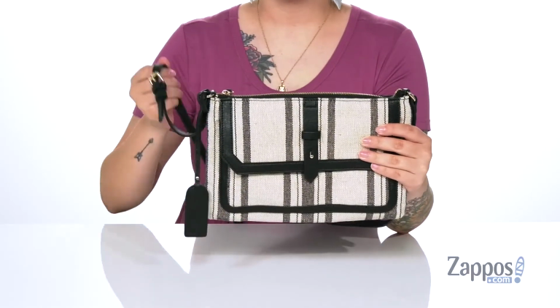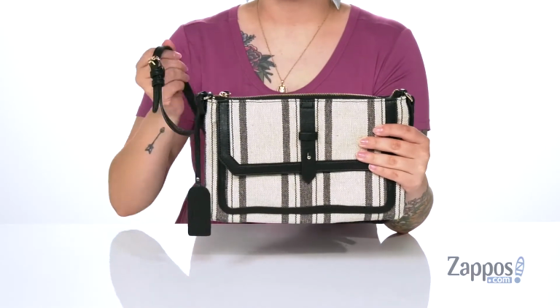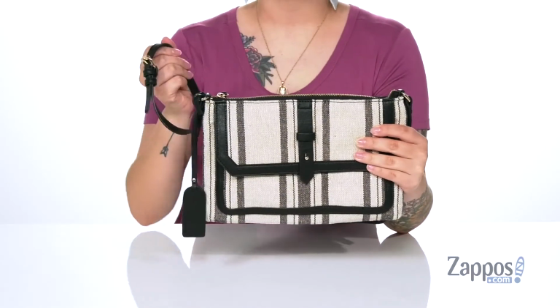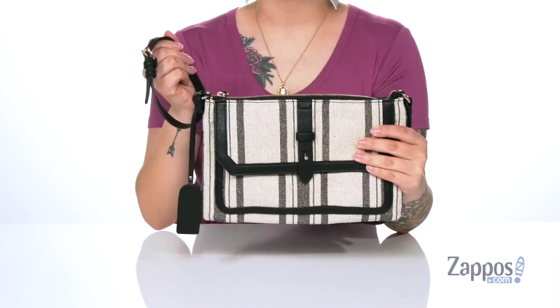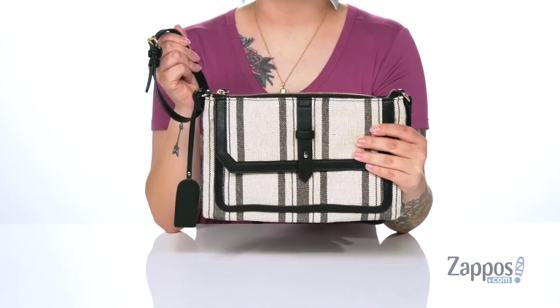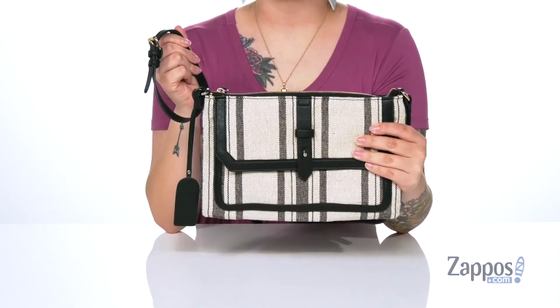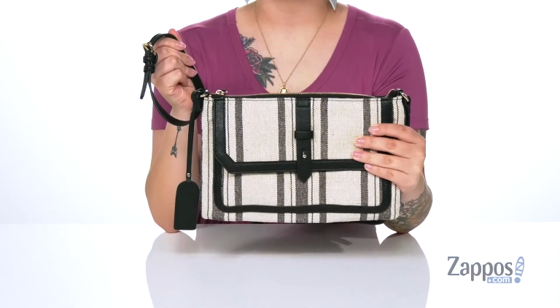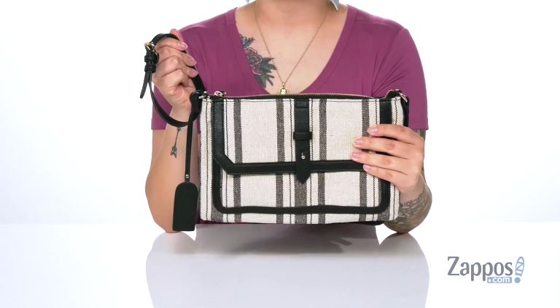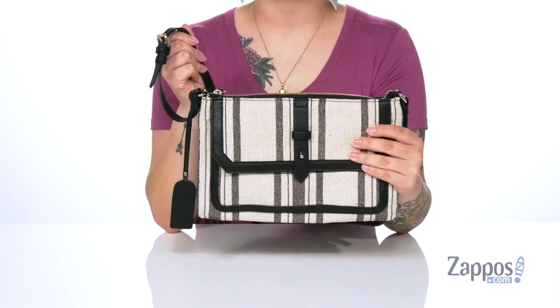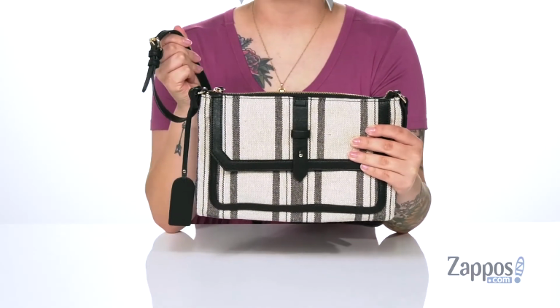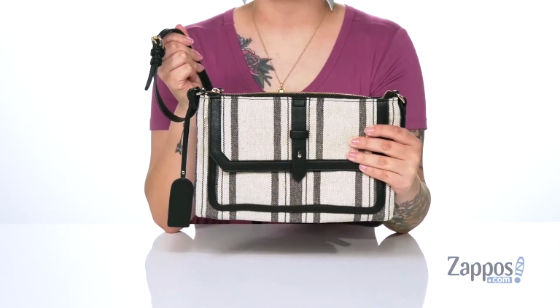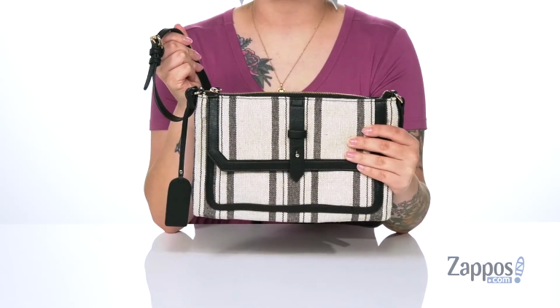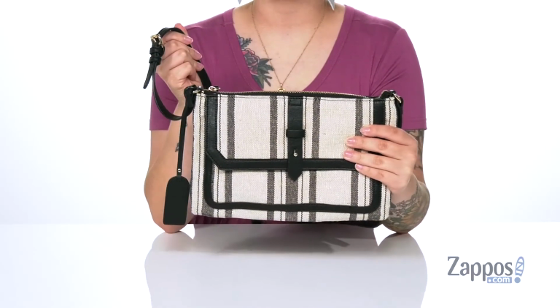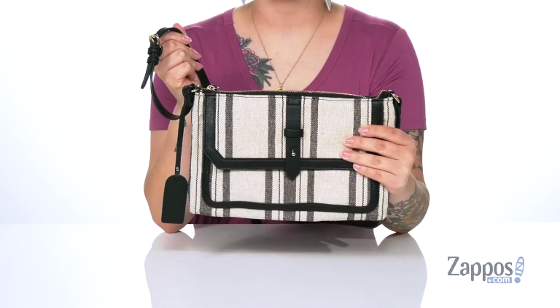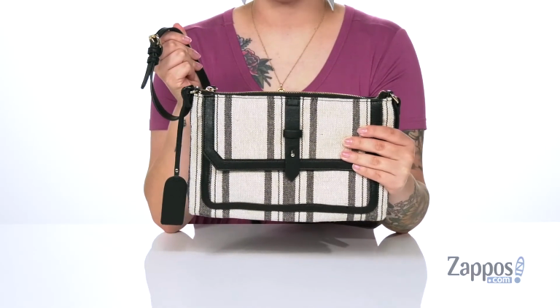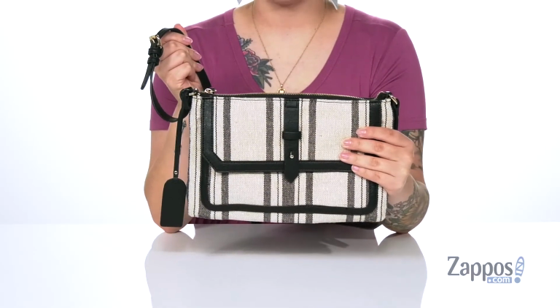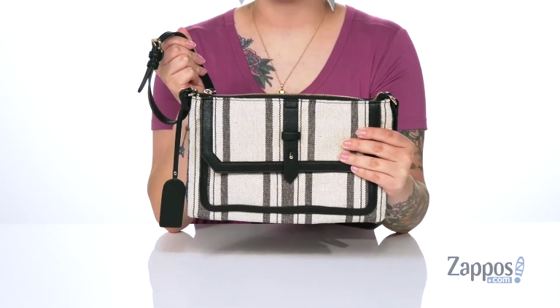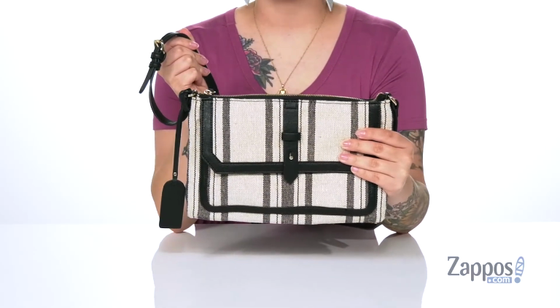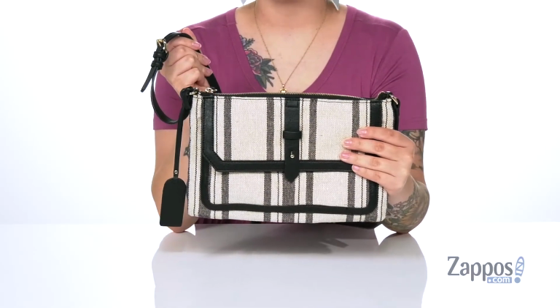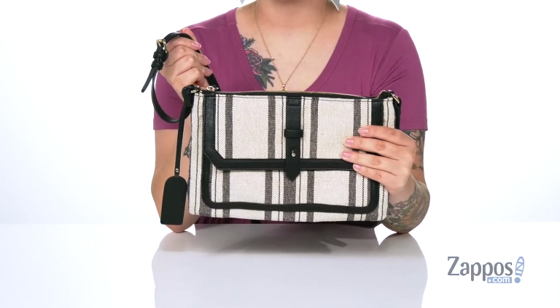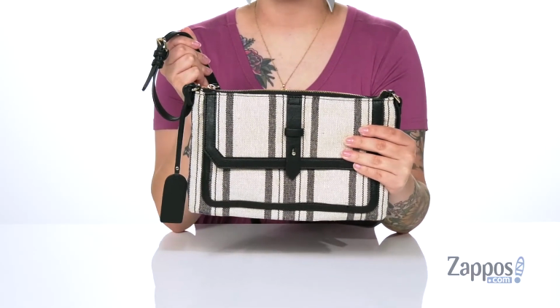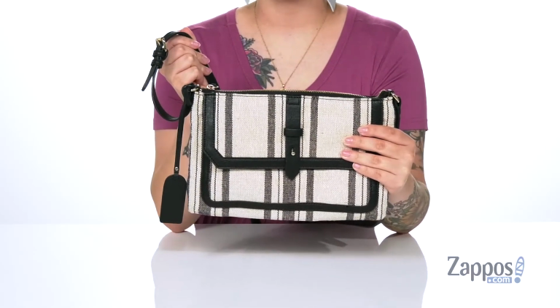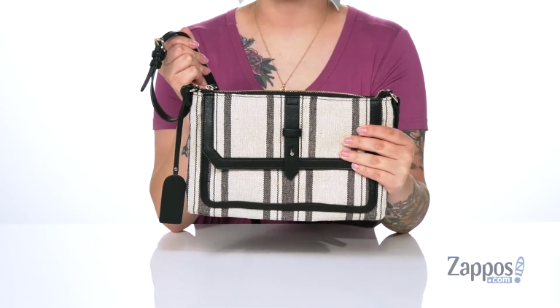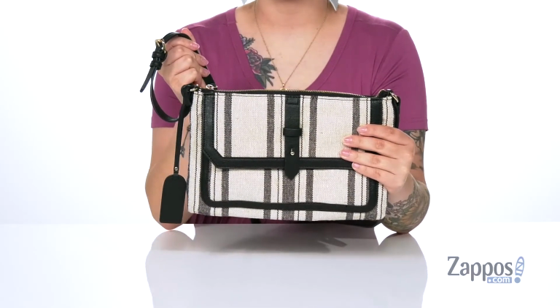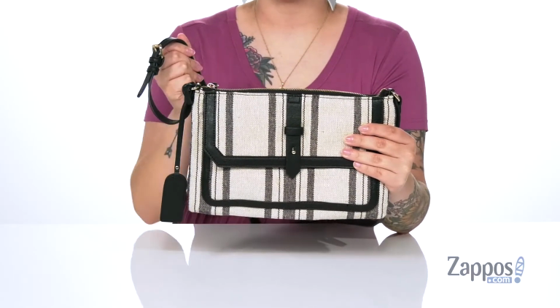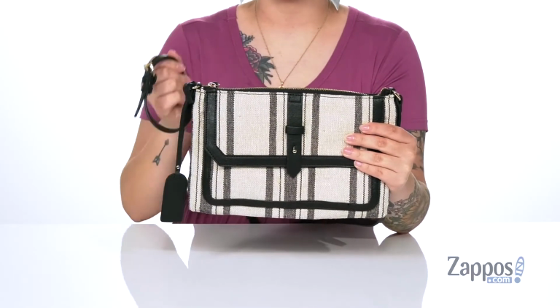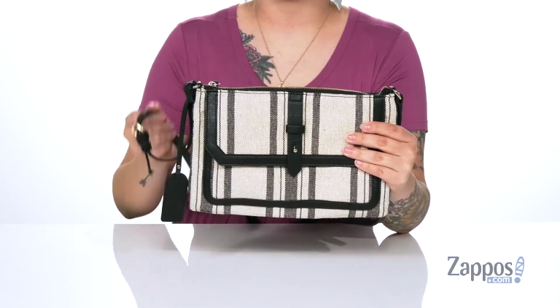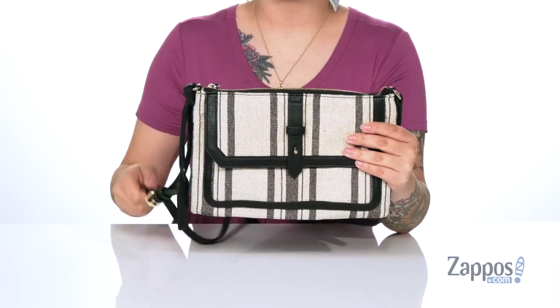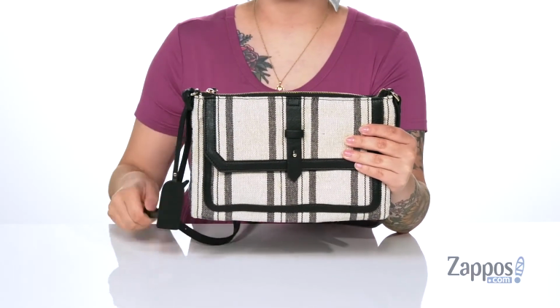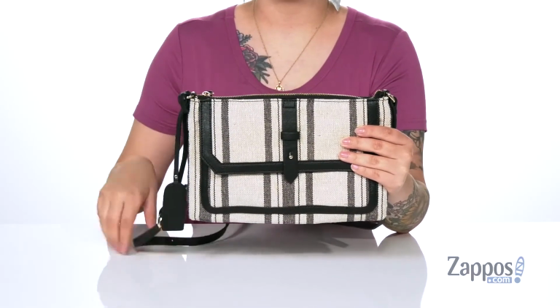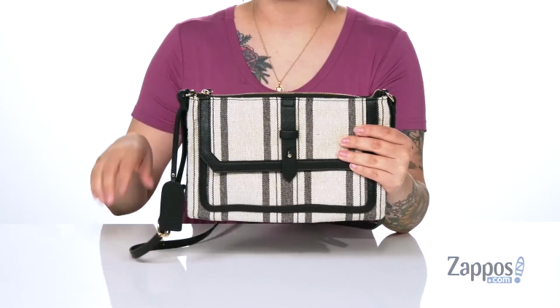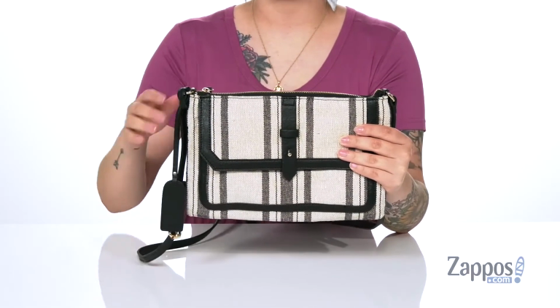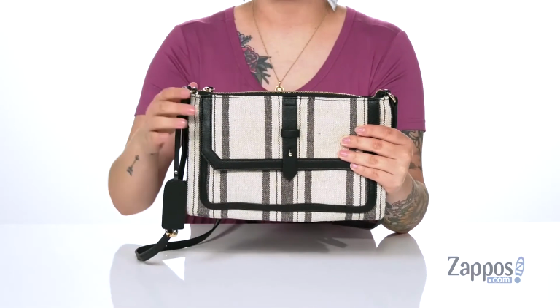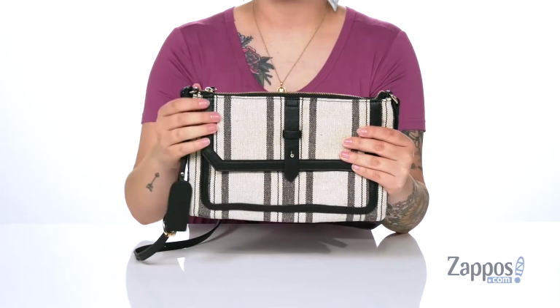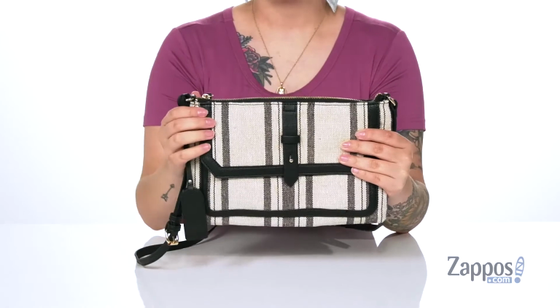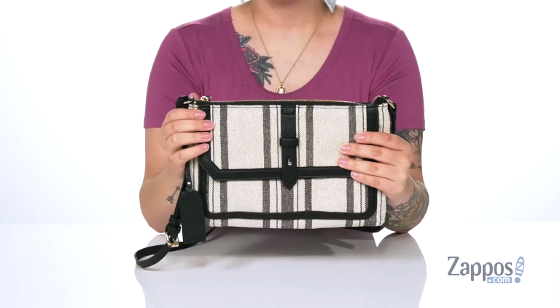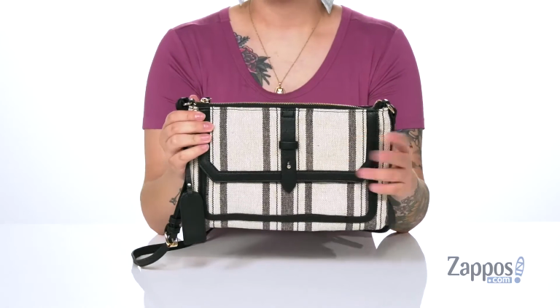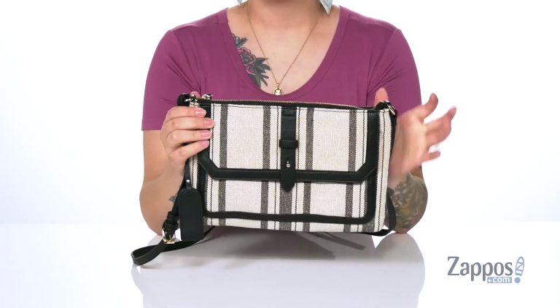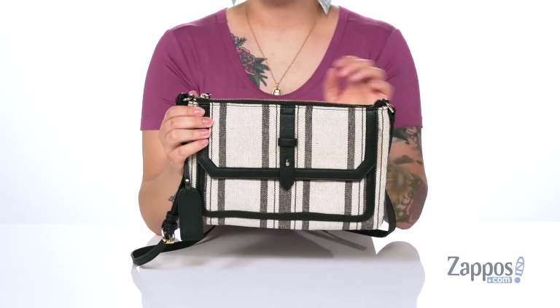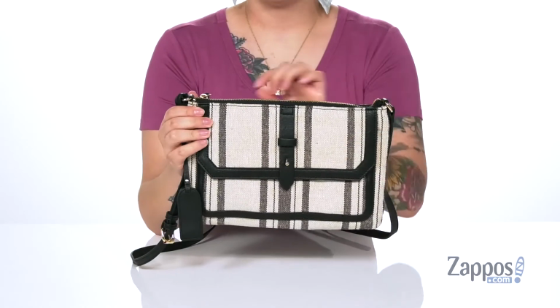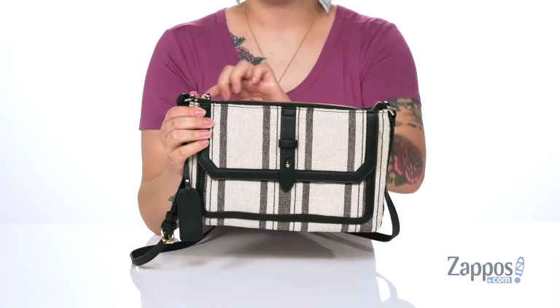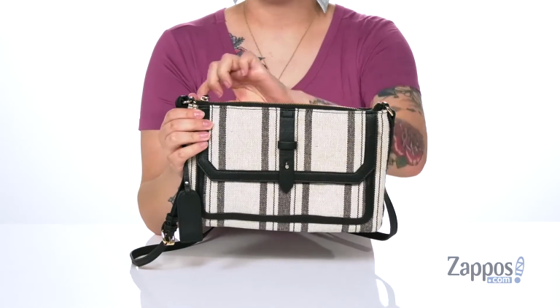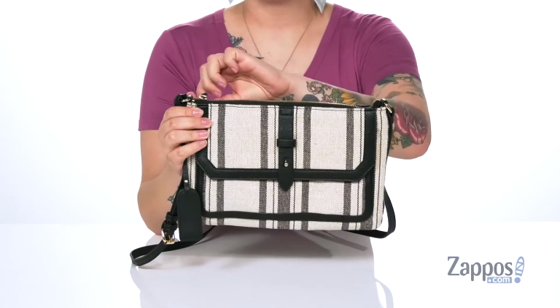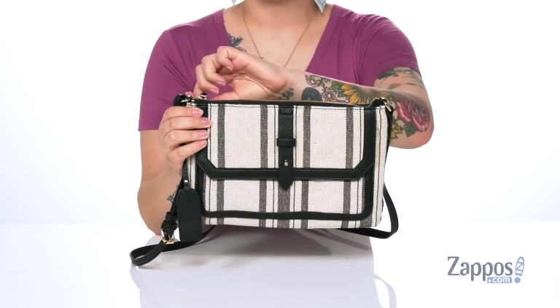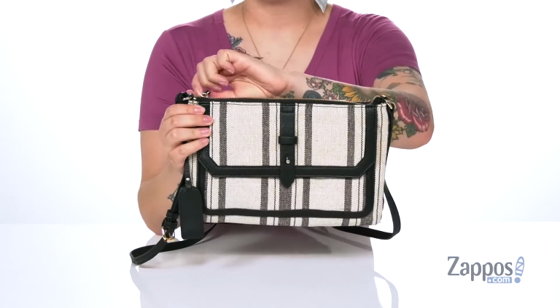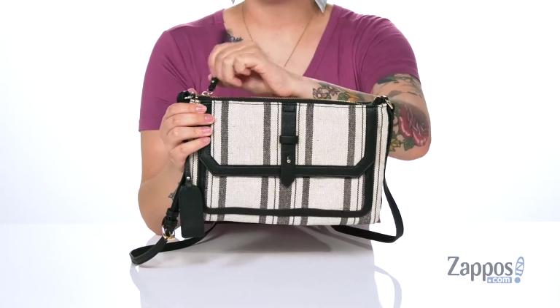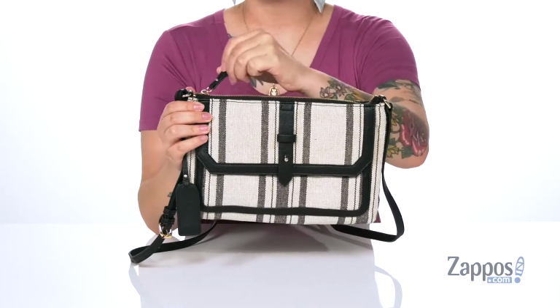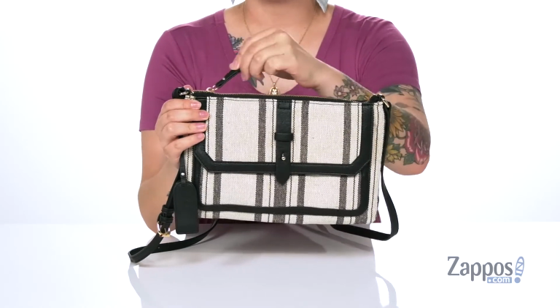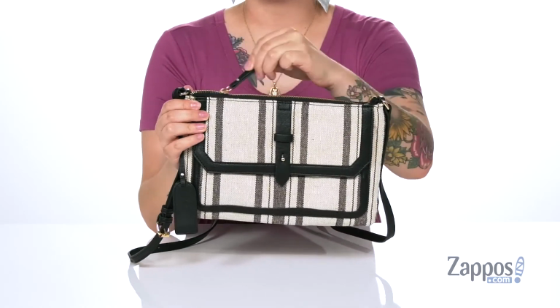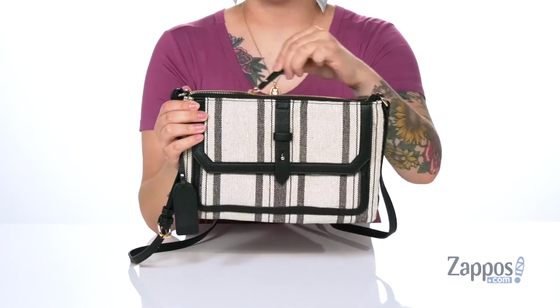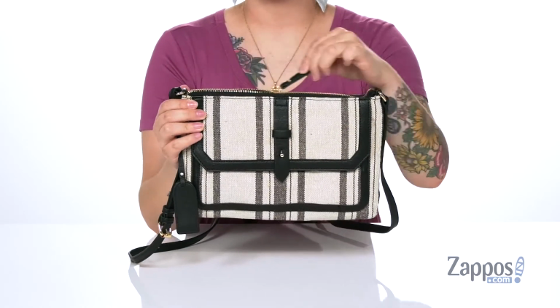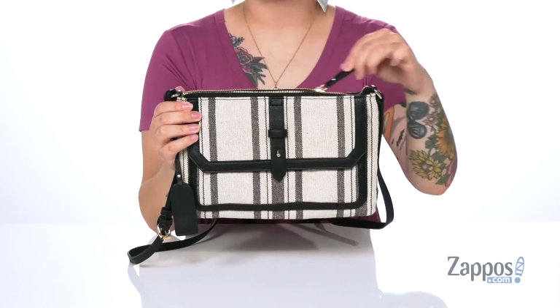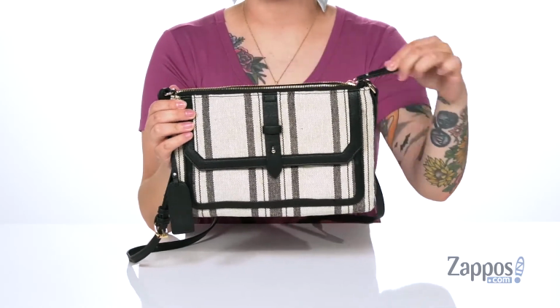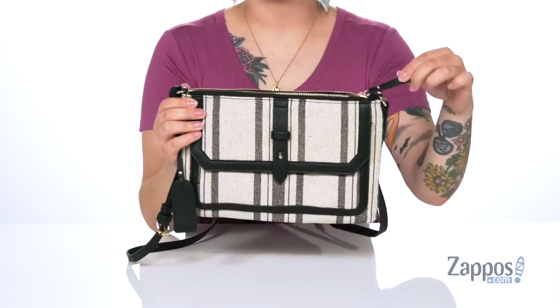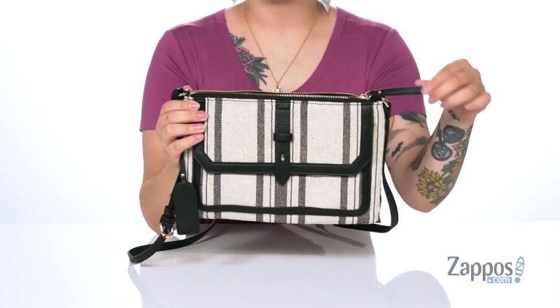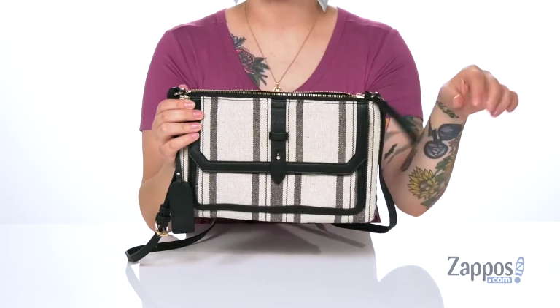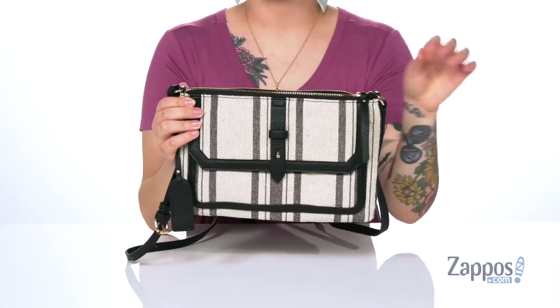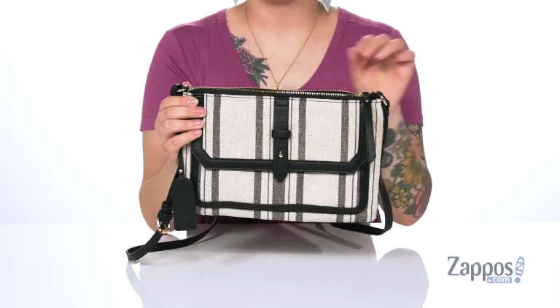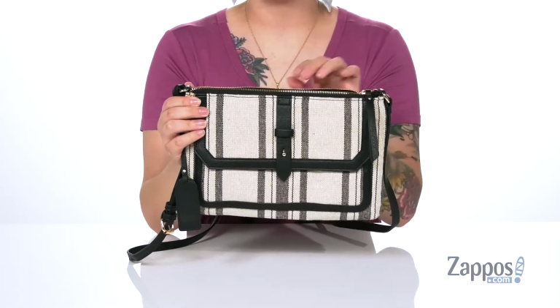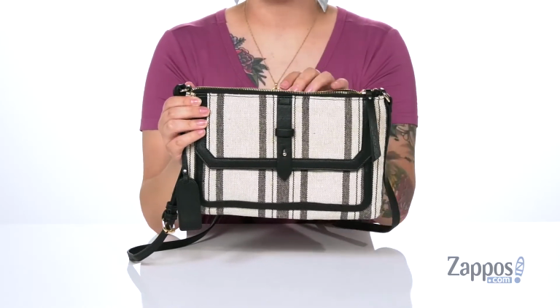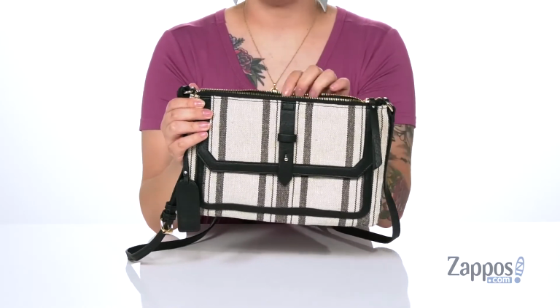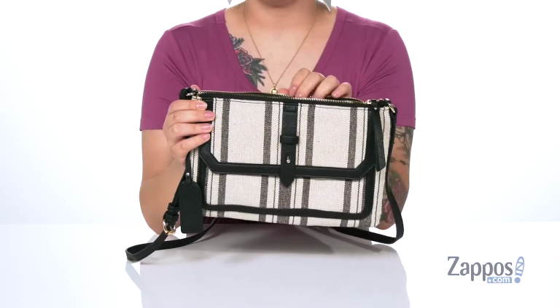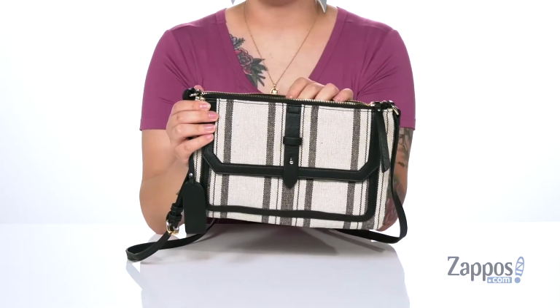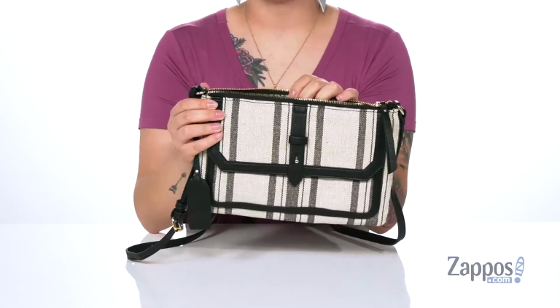It comes with an adjustable strap so you can get the perfect length. It's going to open up pretty easily with that zip closure on the top.